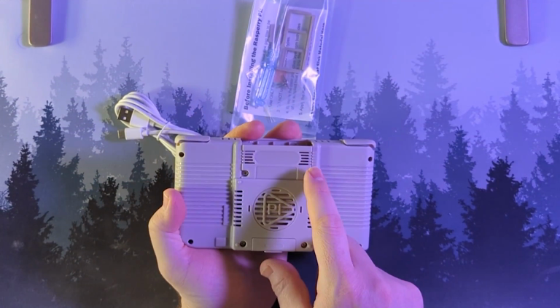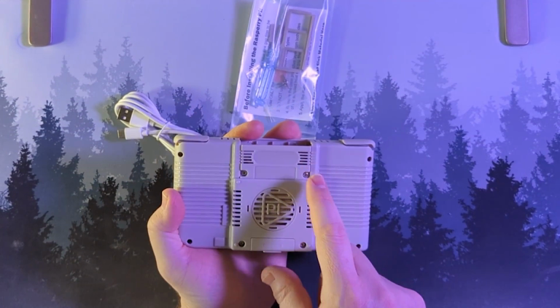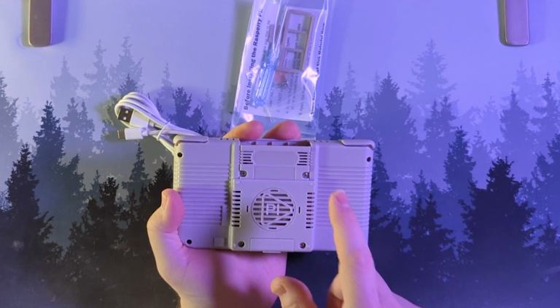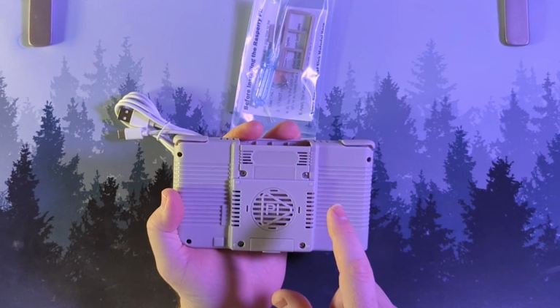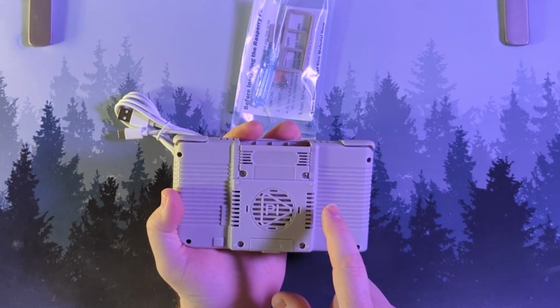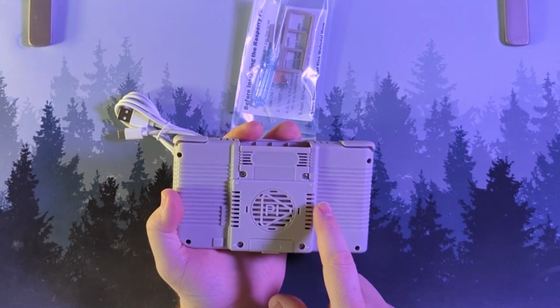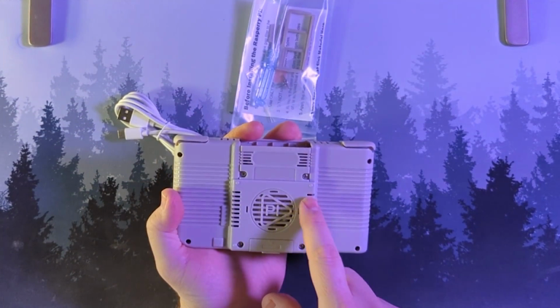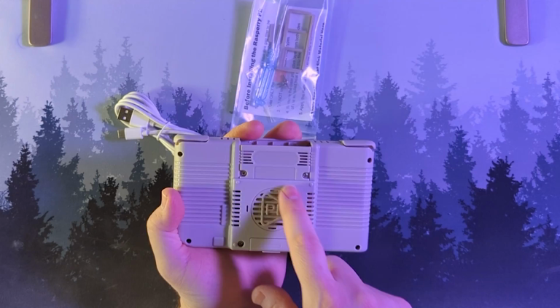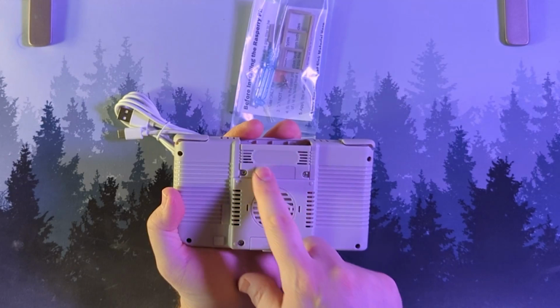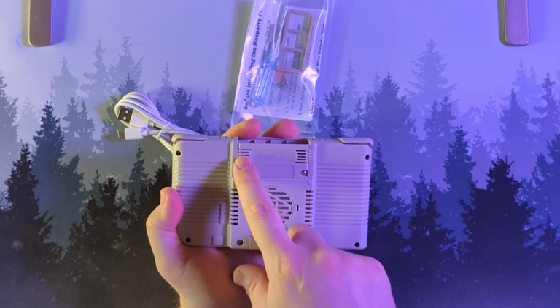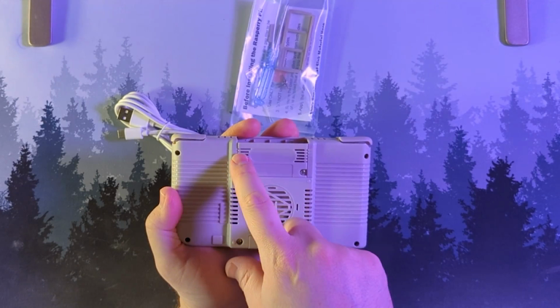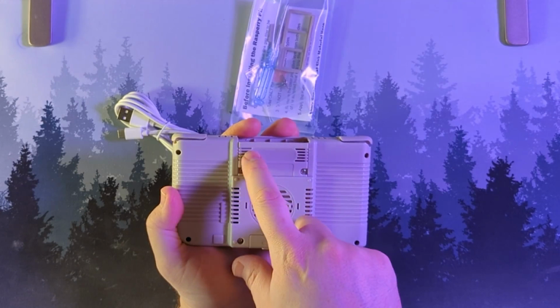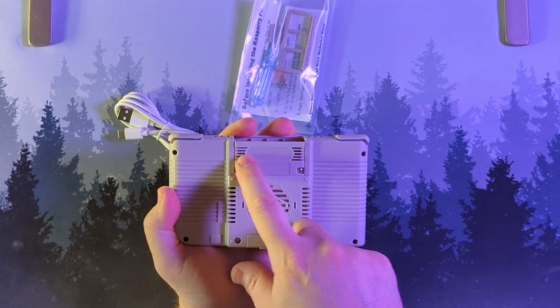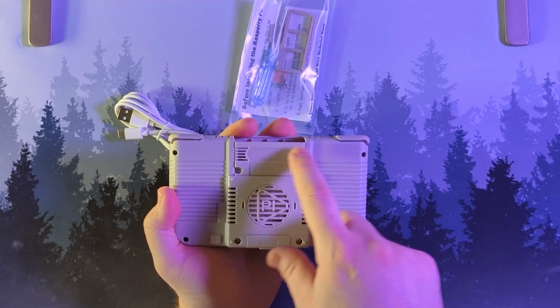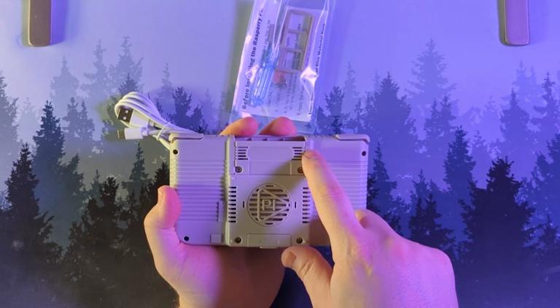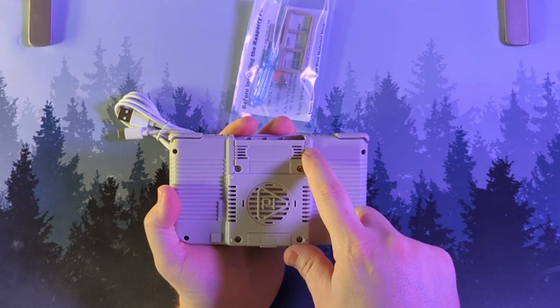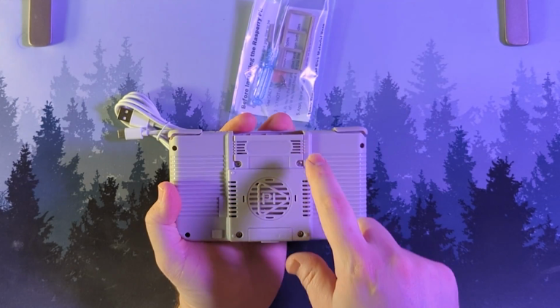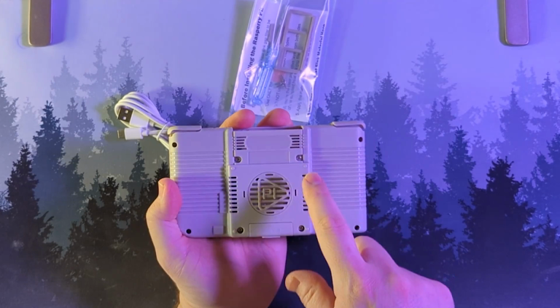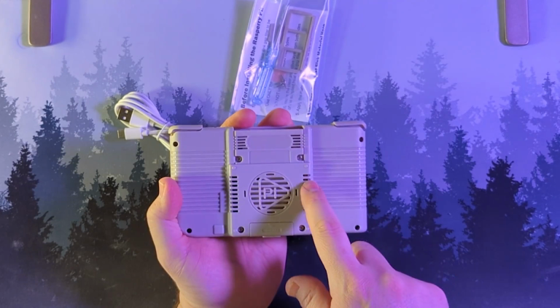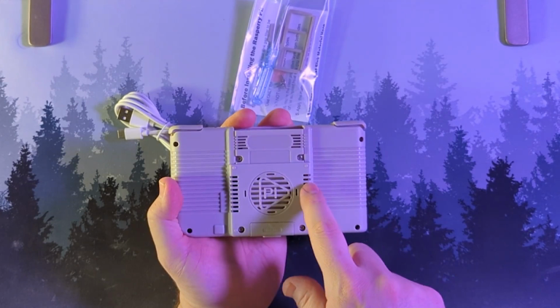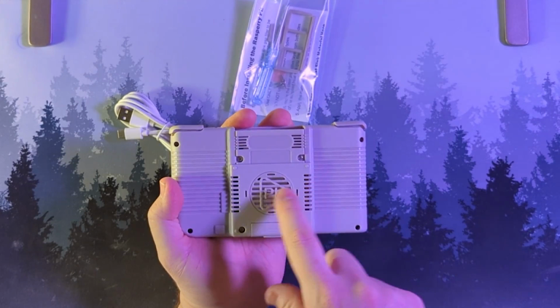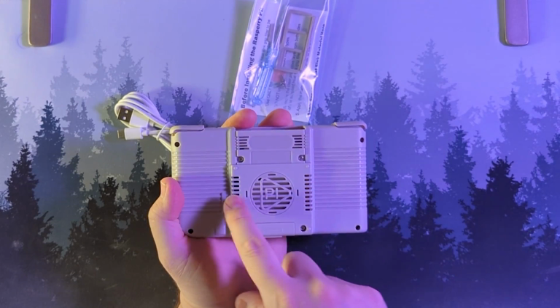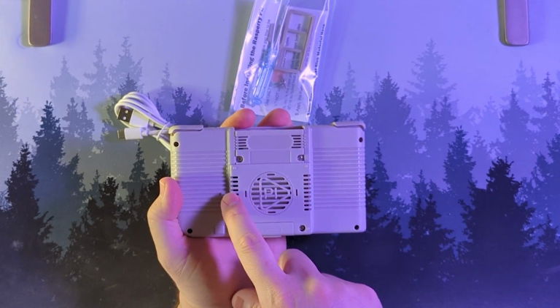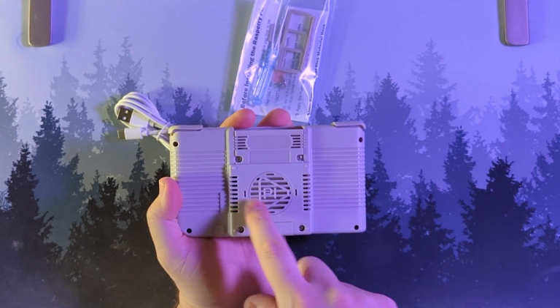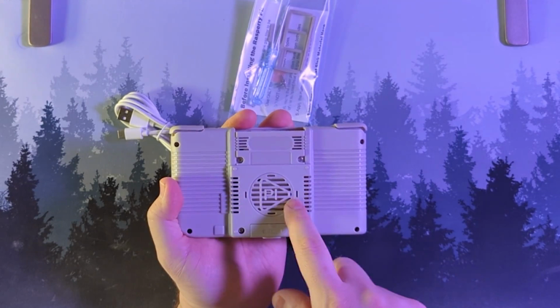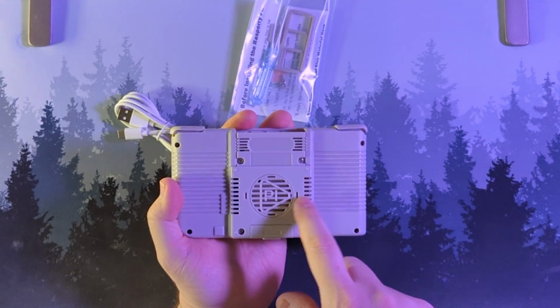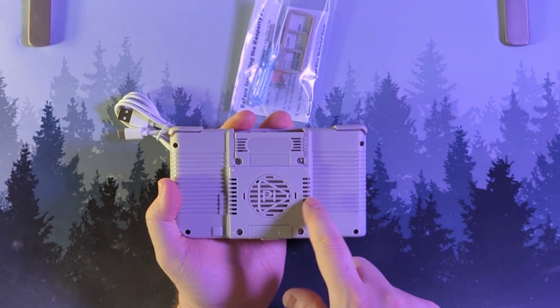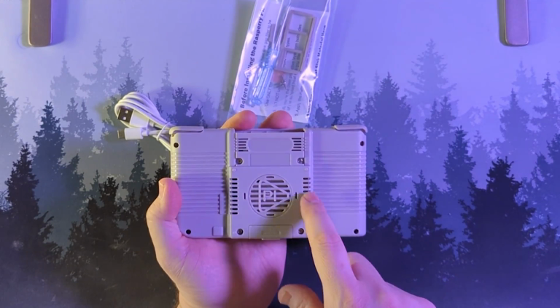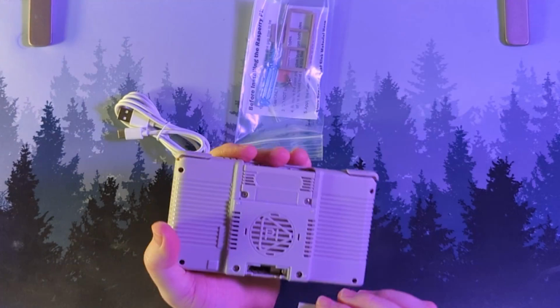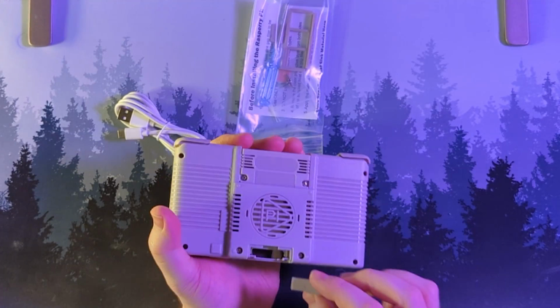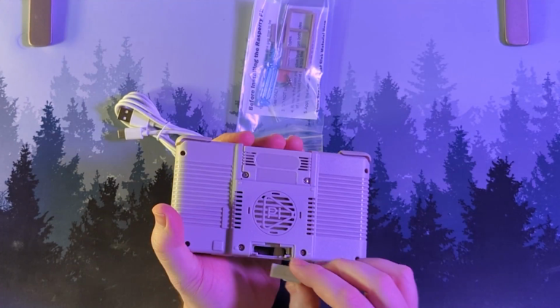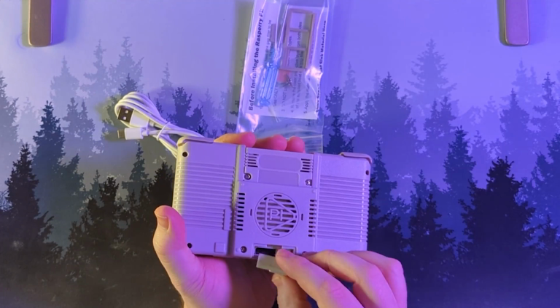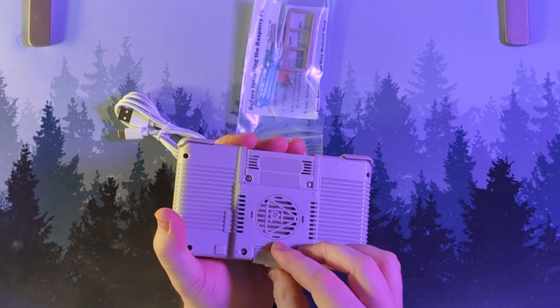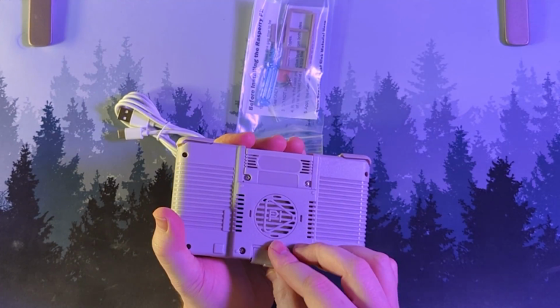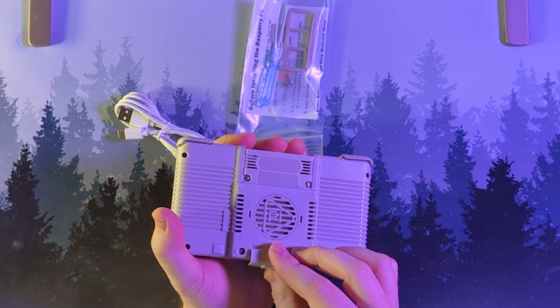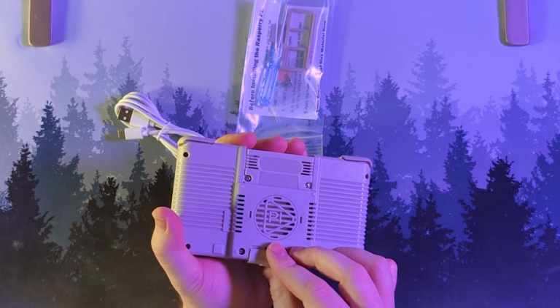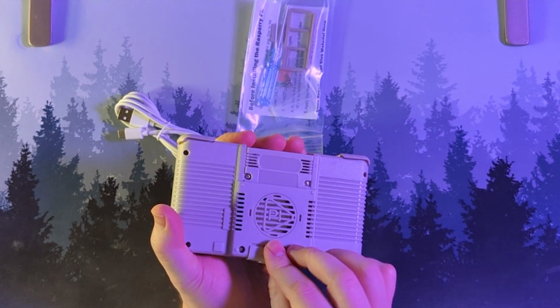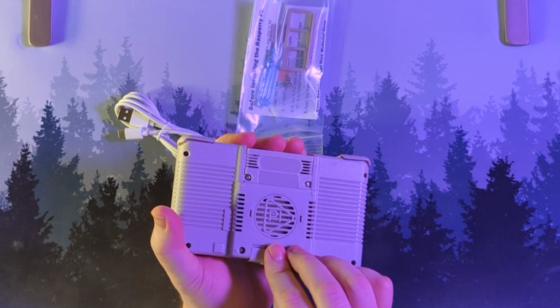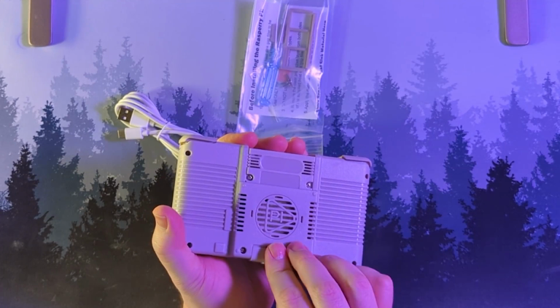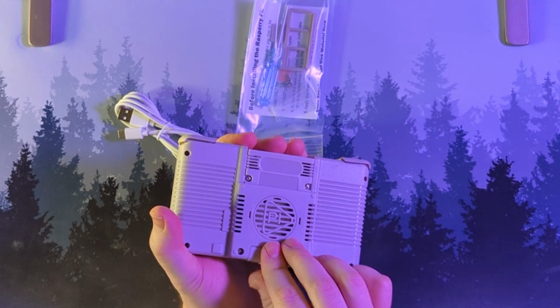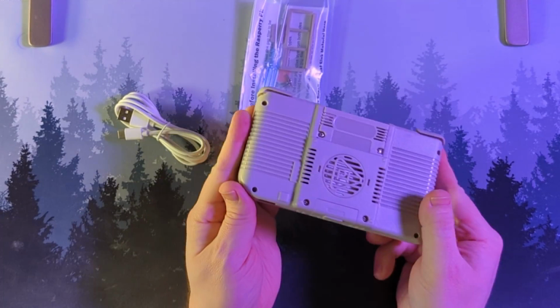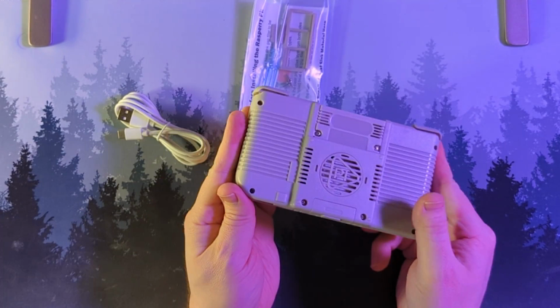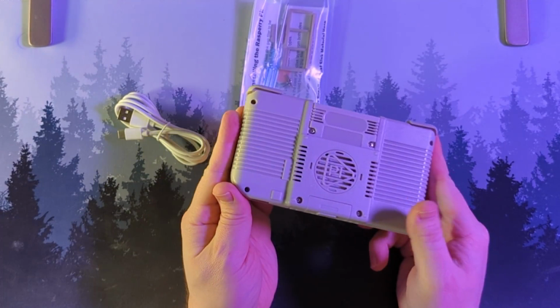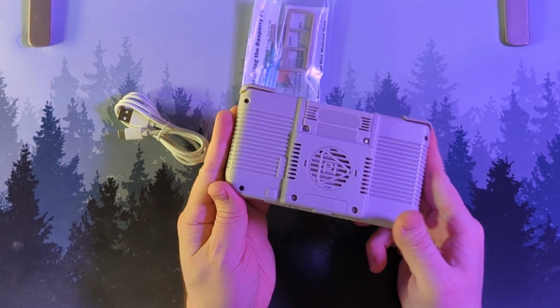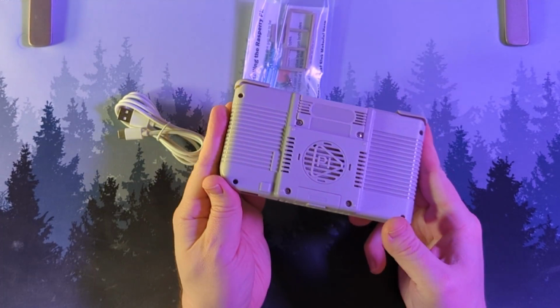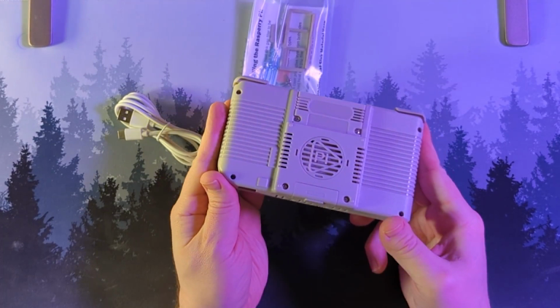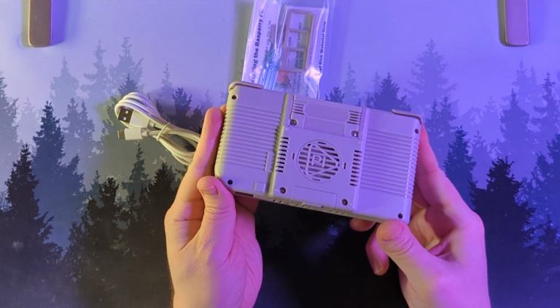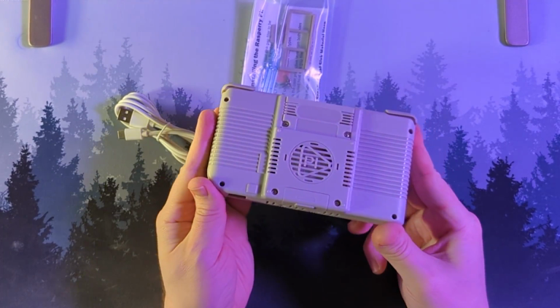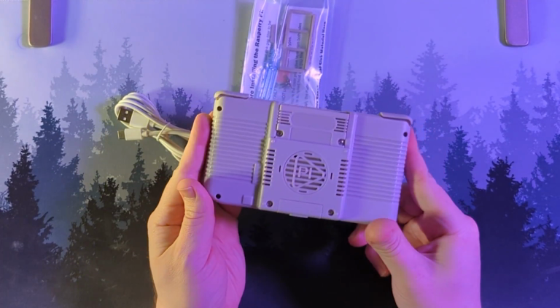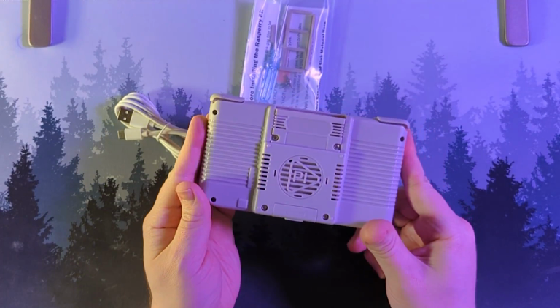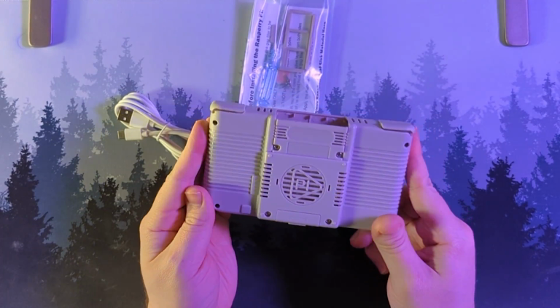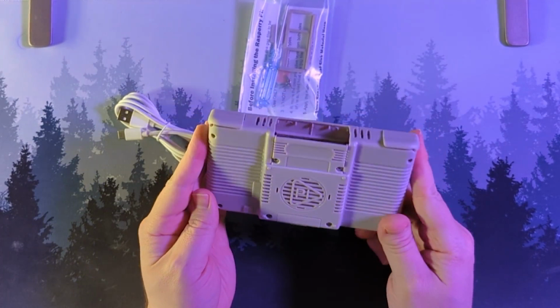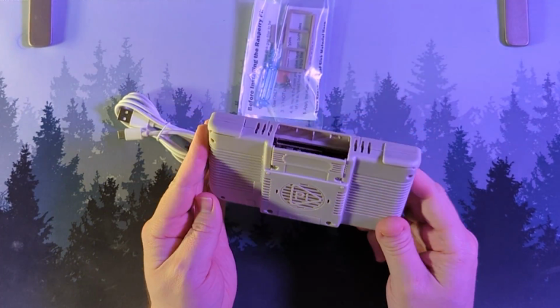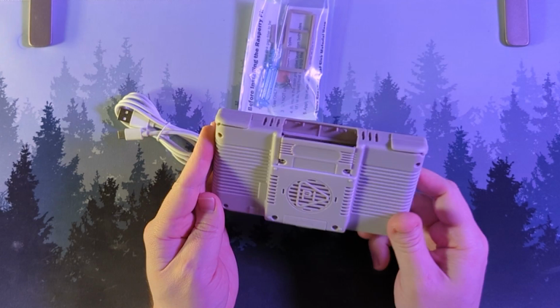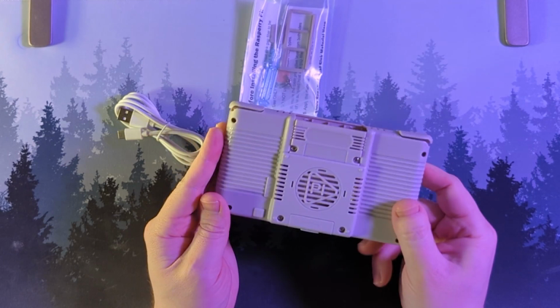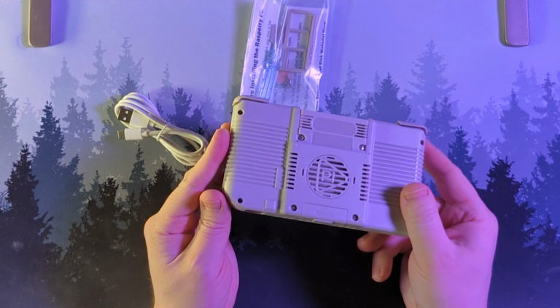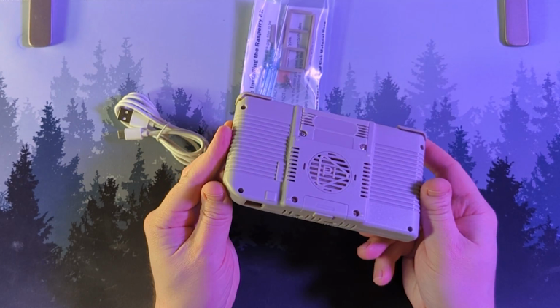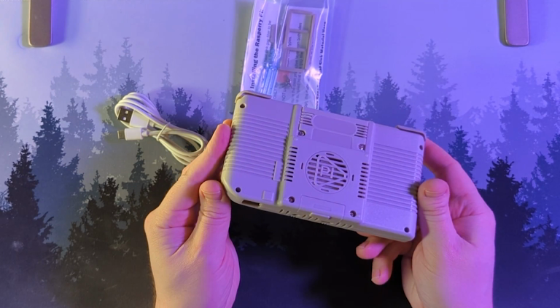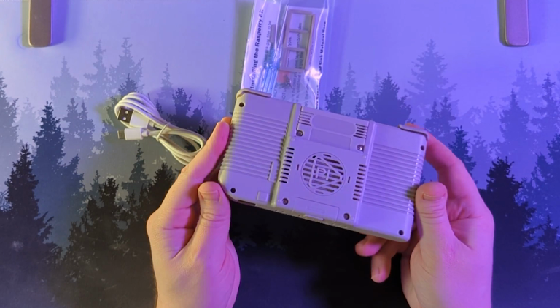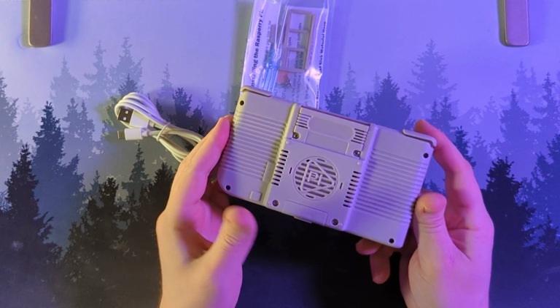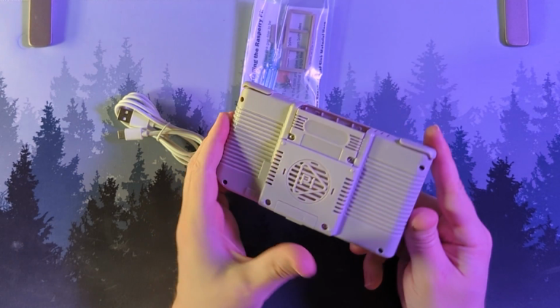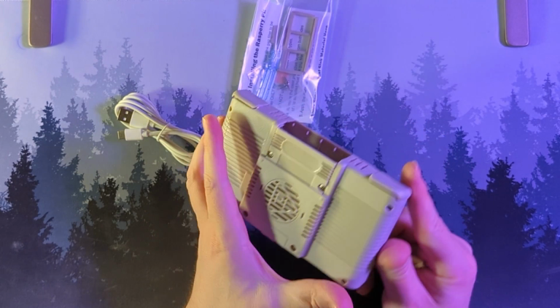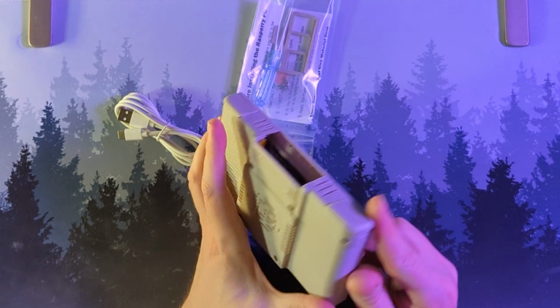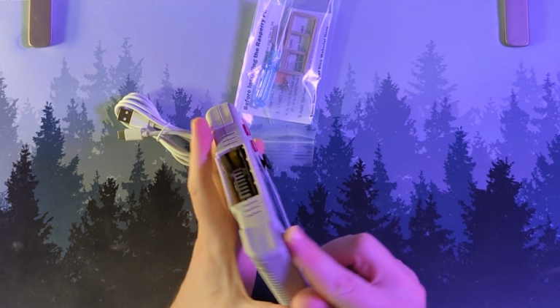Experimental Pi did more cutouts for the fan this time. And there's the SD card slot. I think we just need to connect the battery to the Pi and we should be good to go.